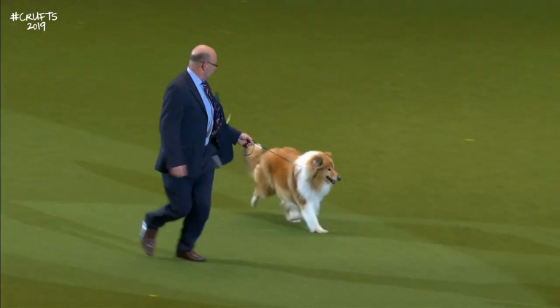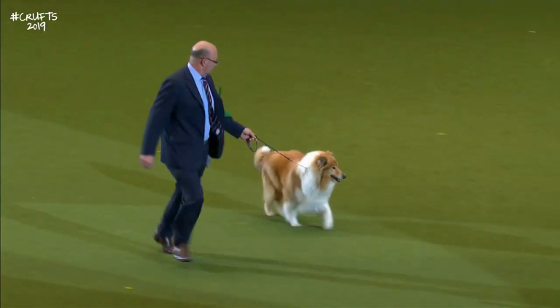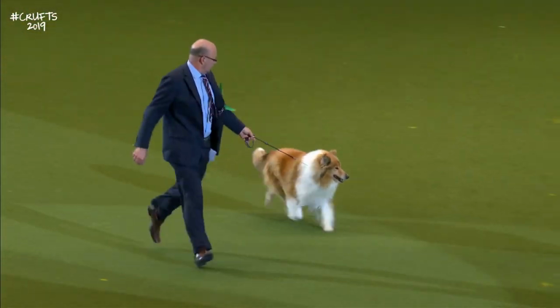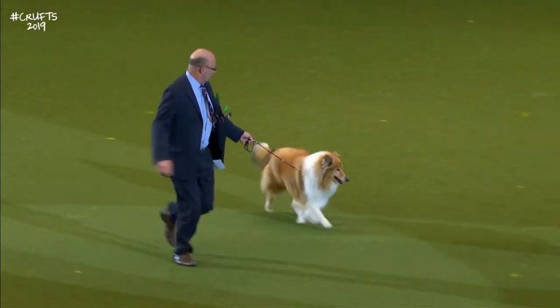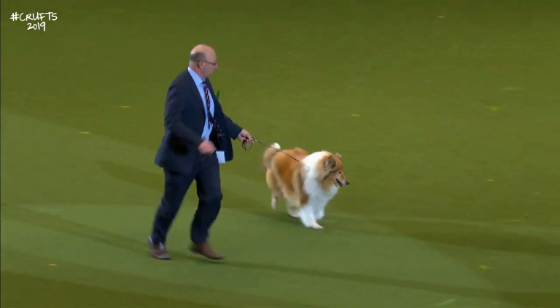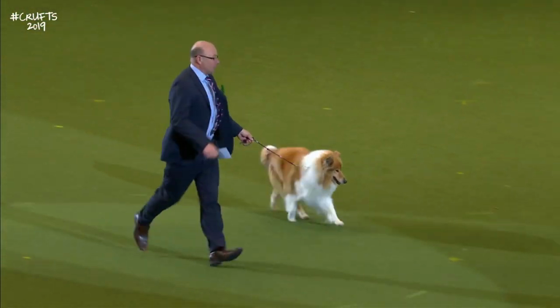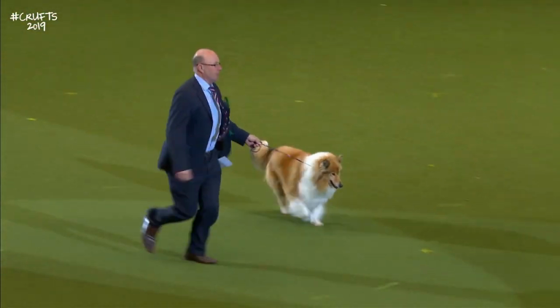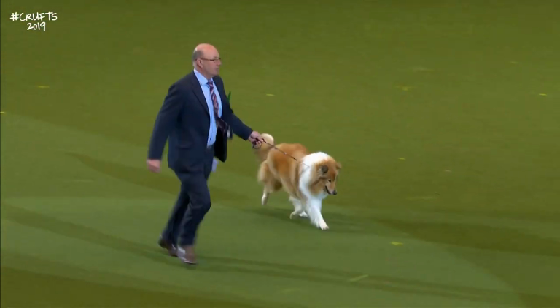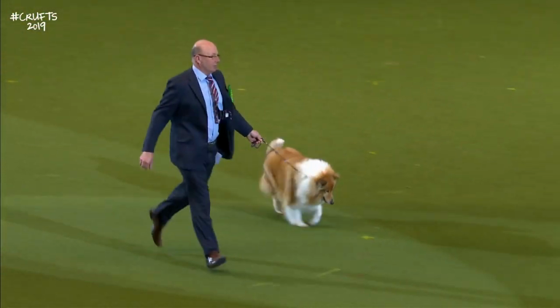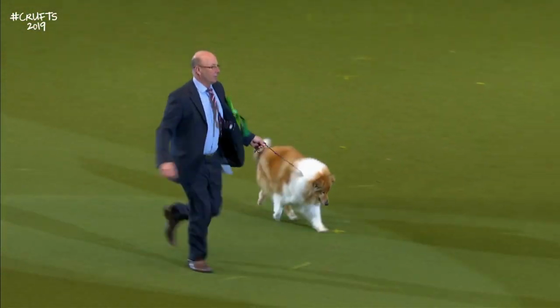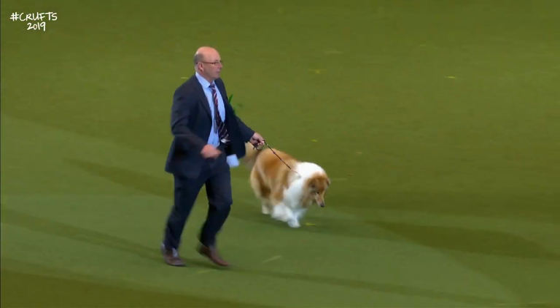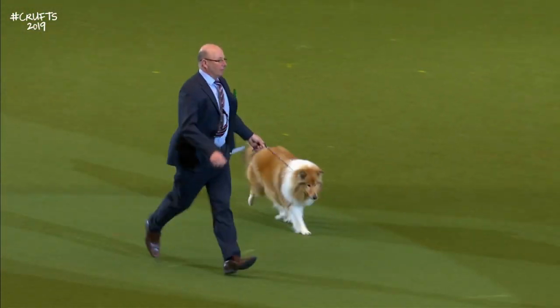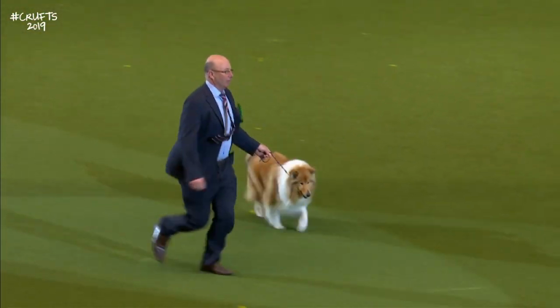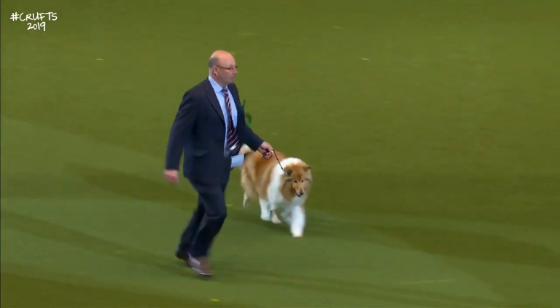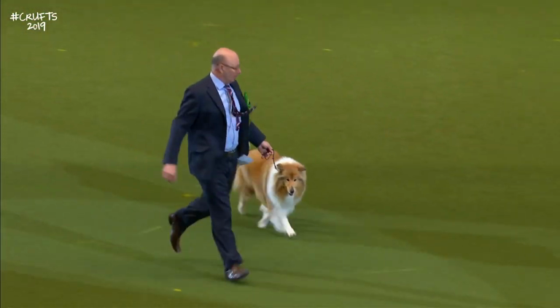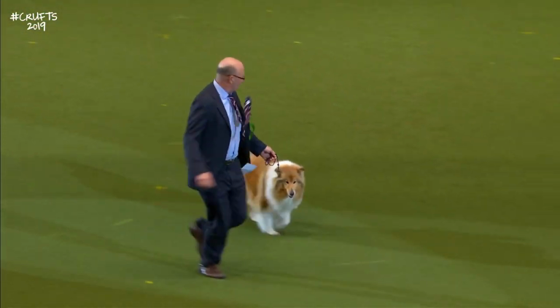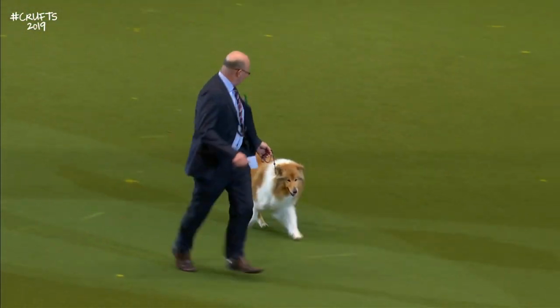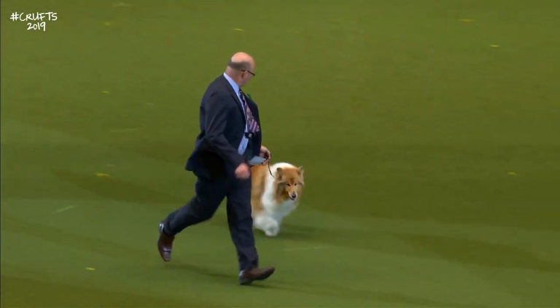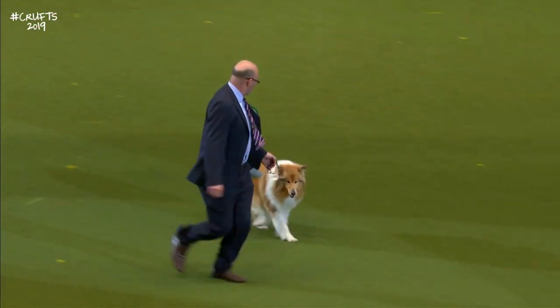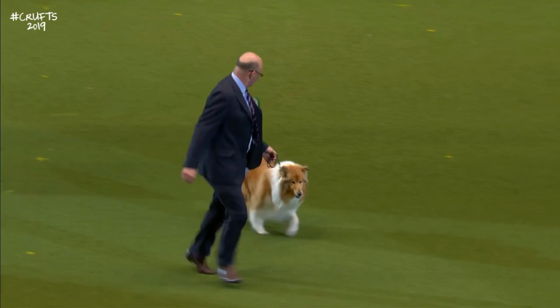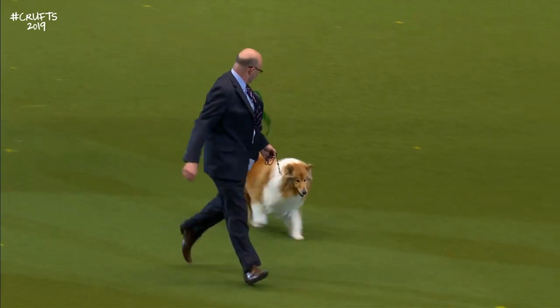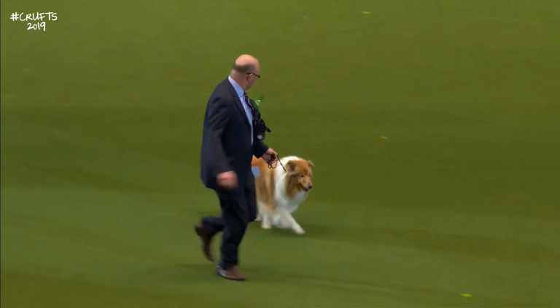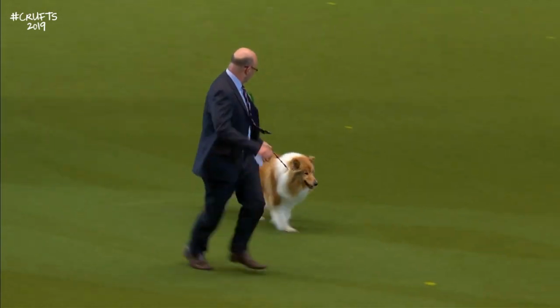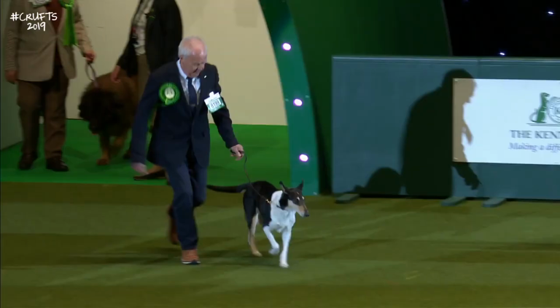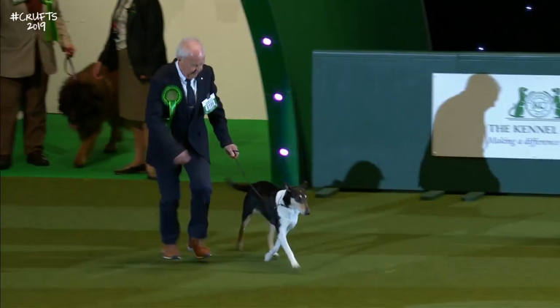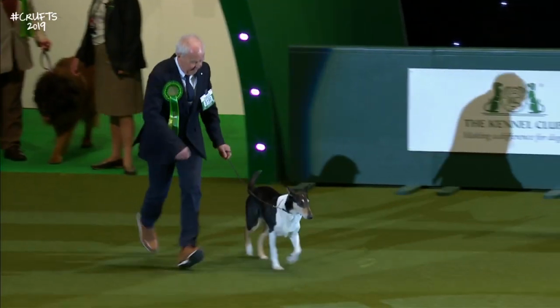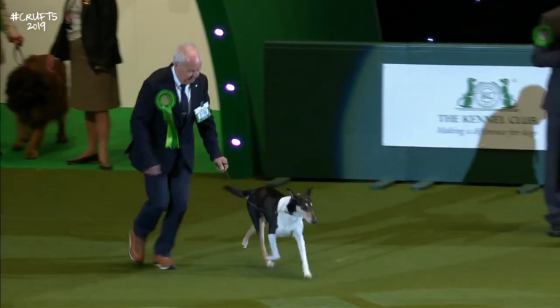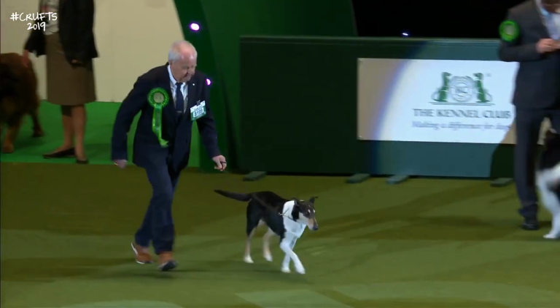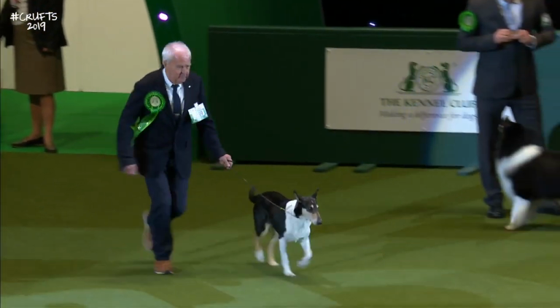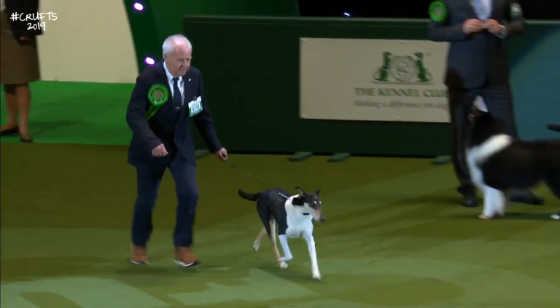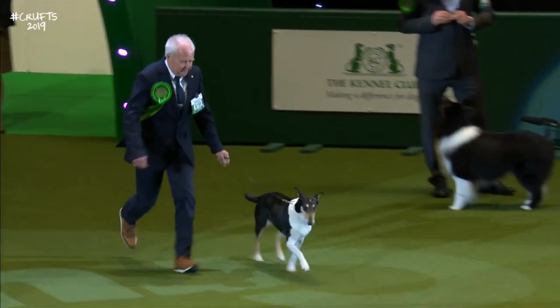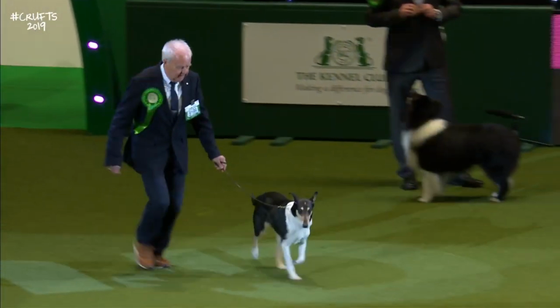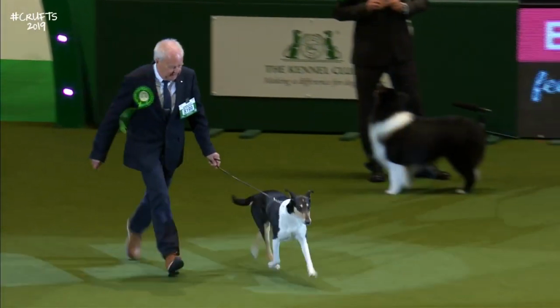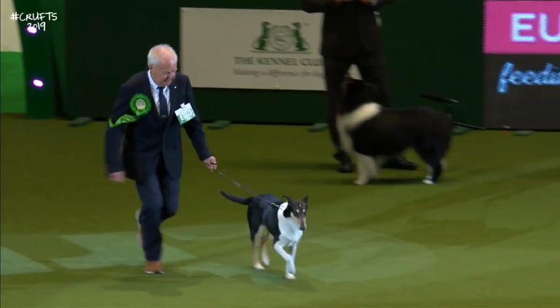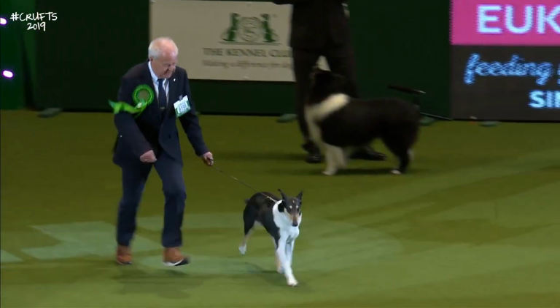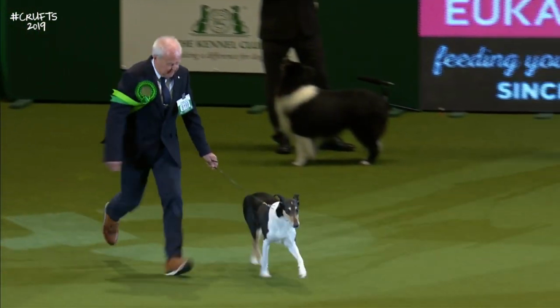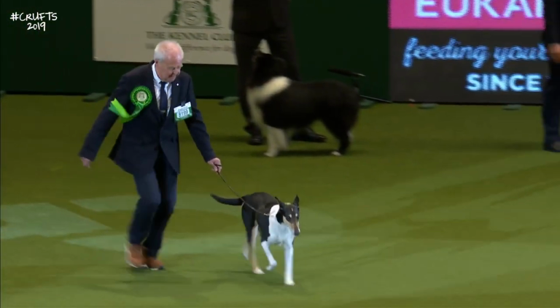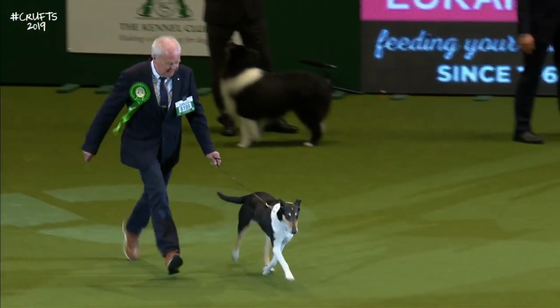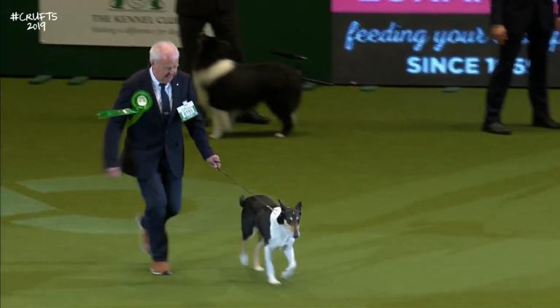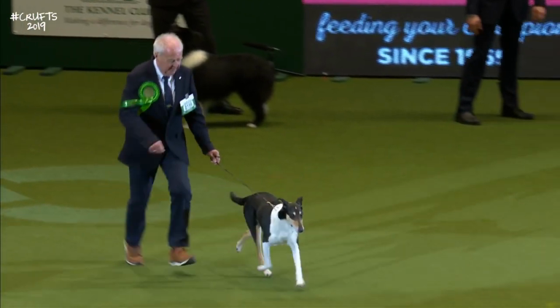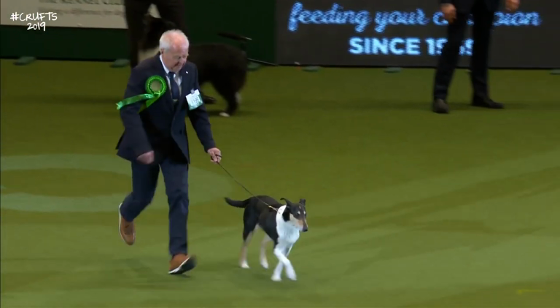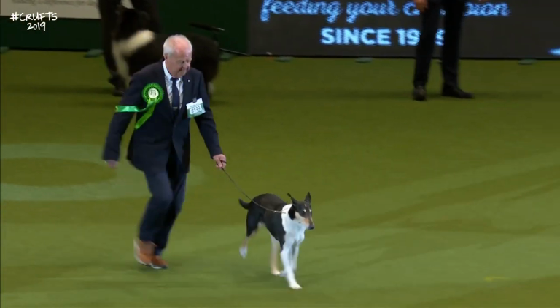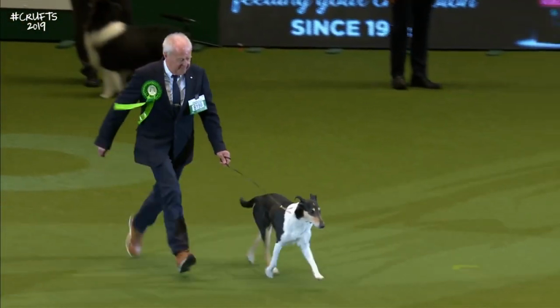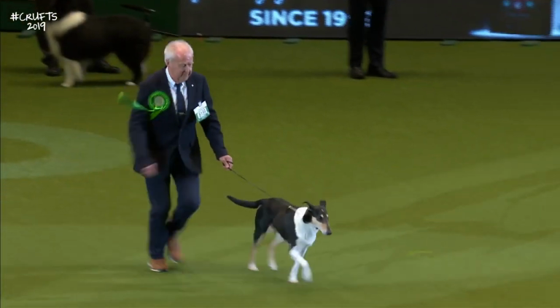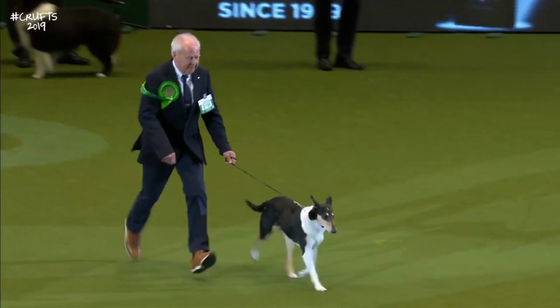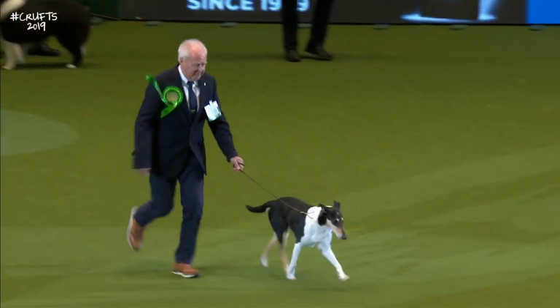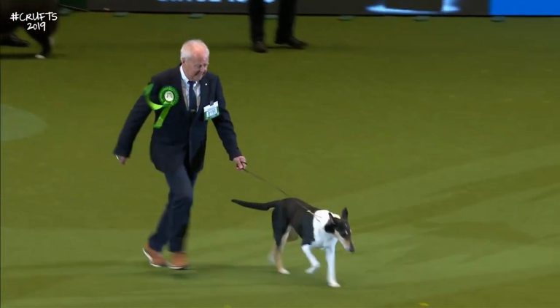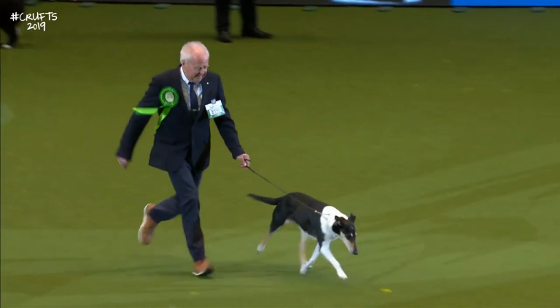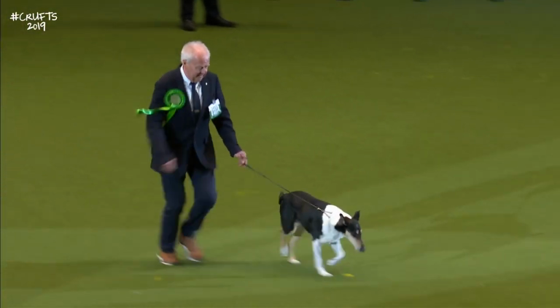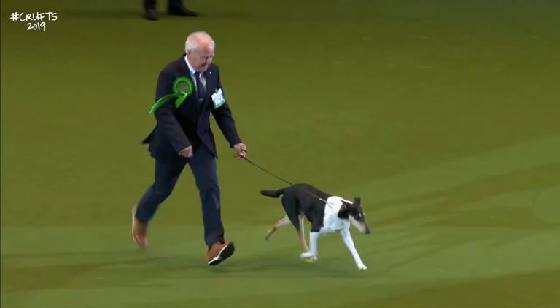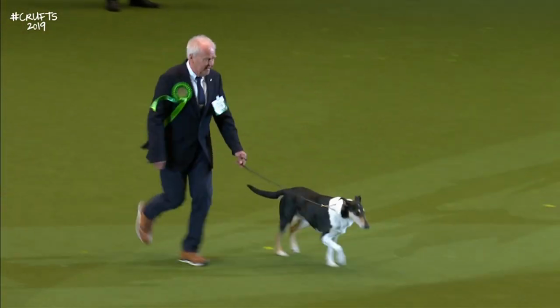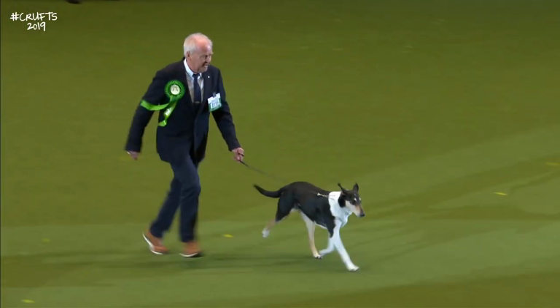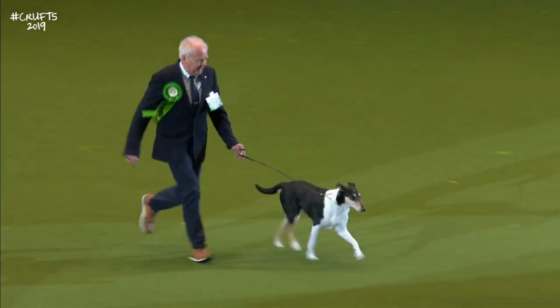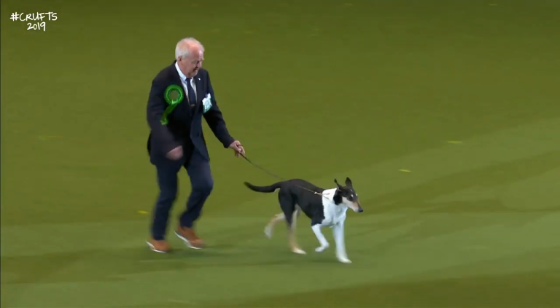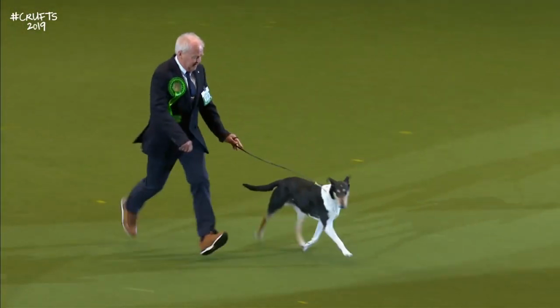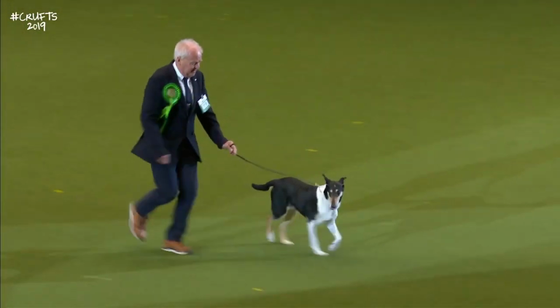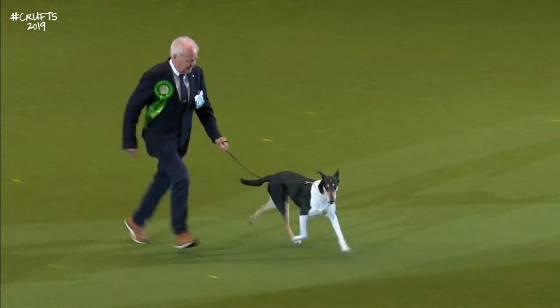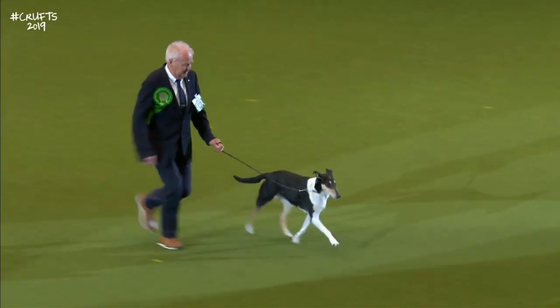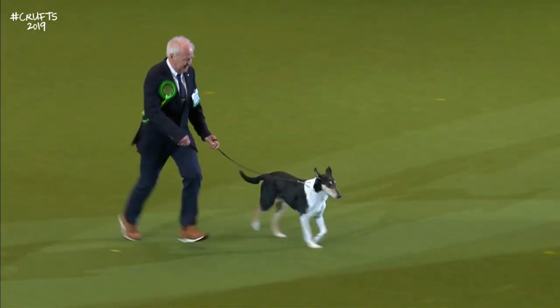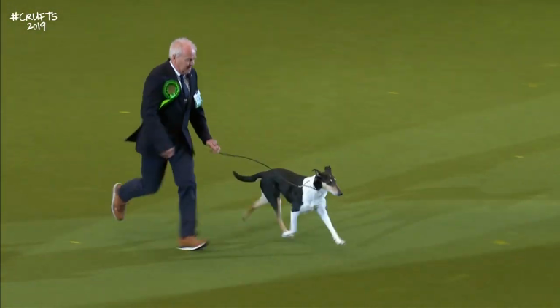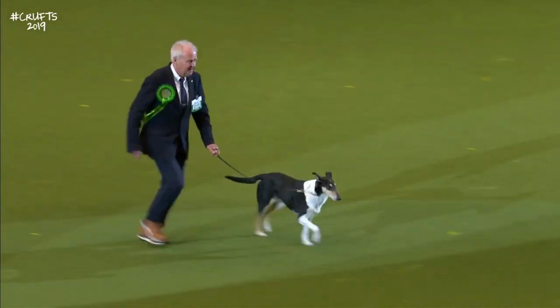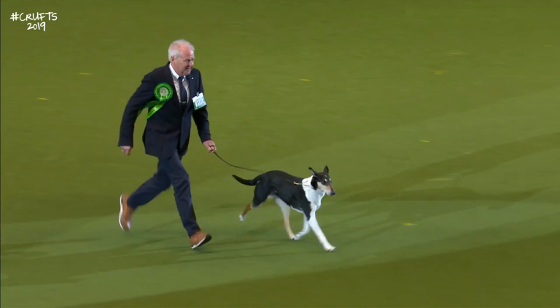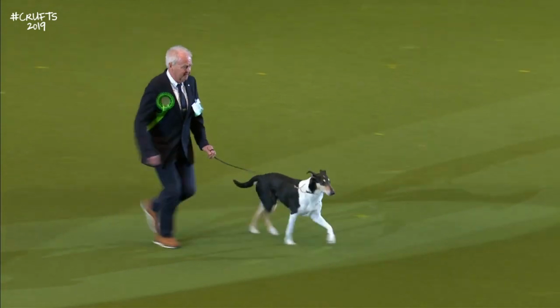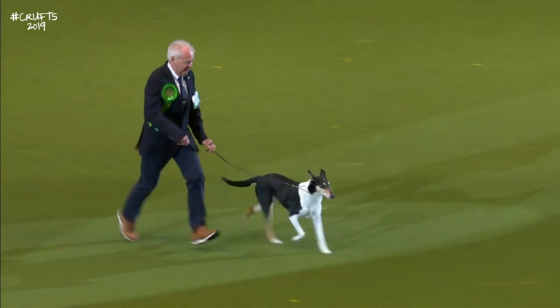And now the Smooth Collie — its lesser-coated variety, the Smooth Collie. And a very nicely moving one coming in.